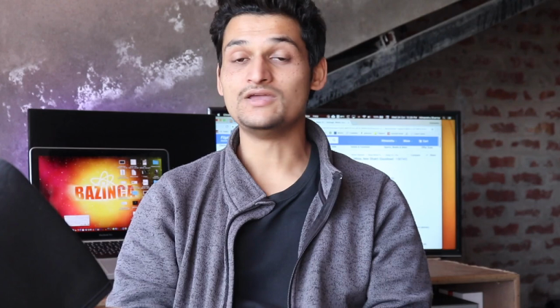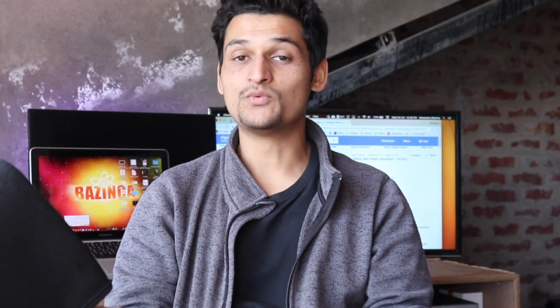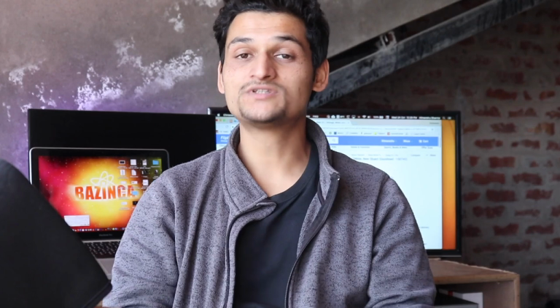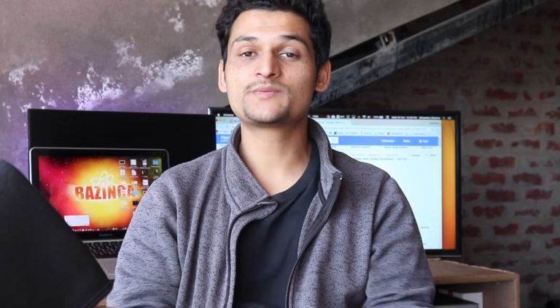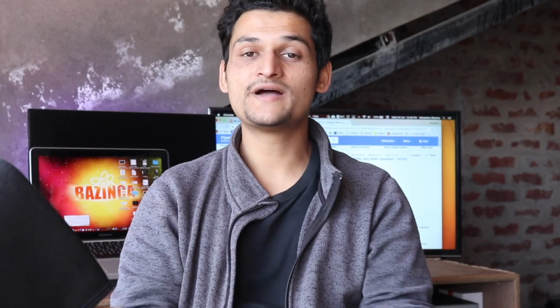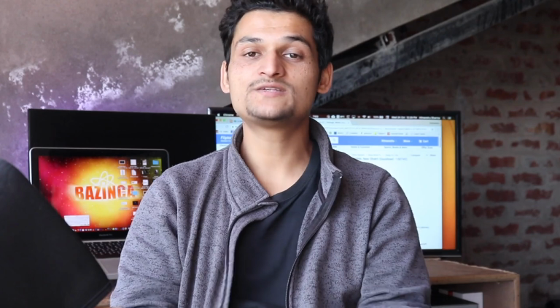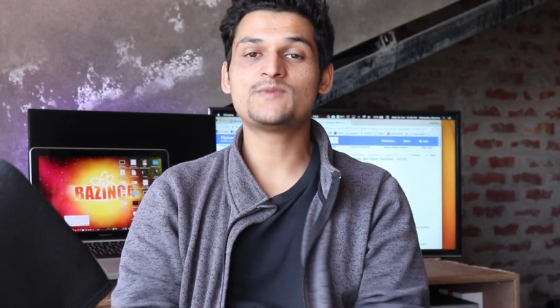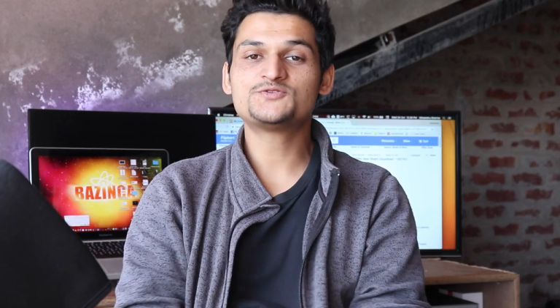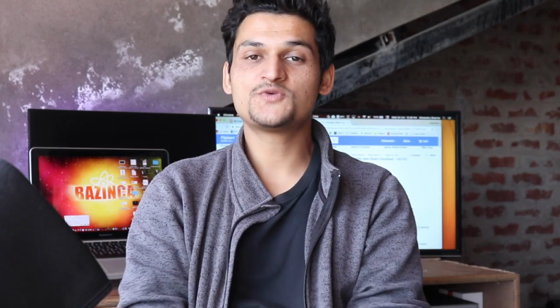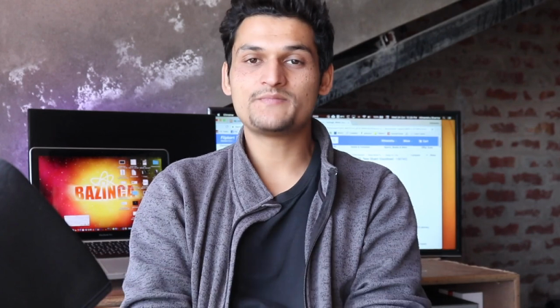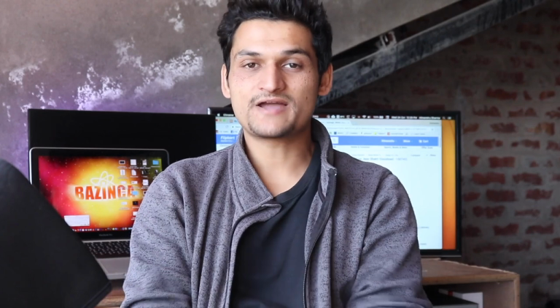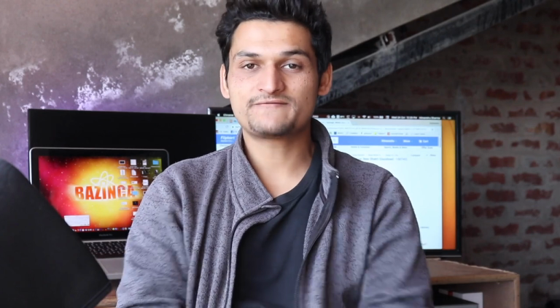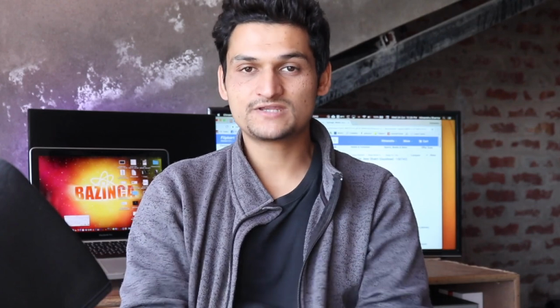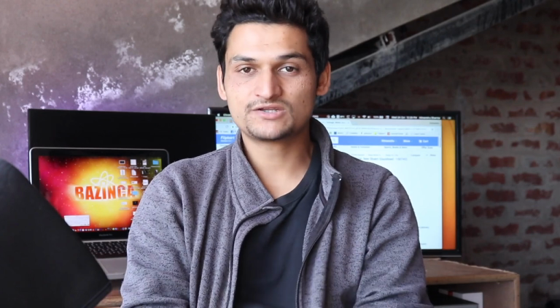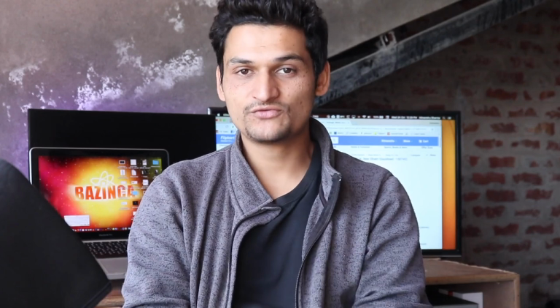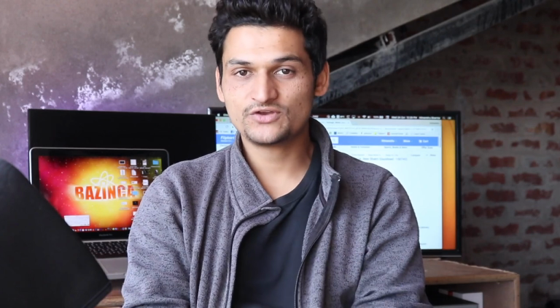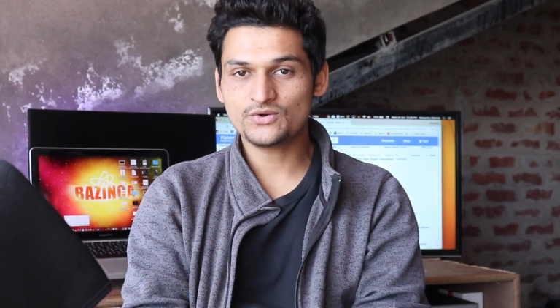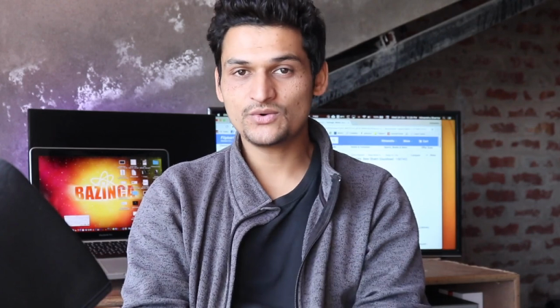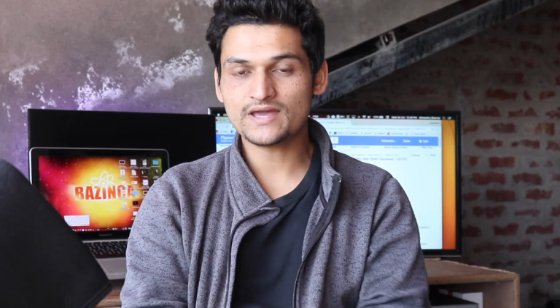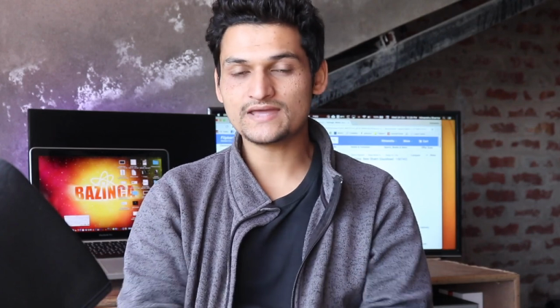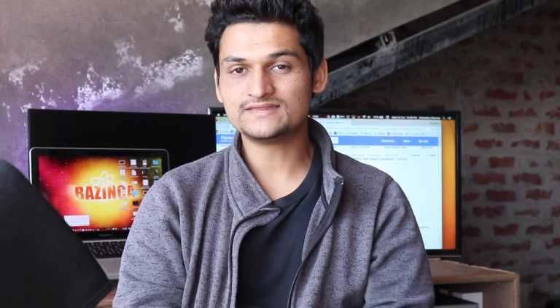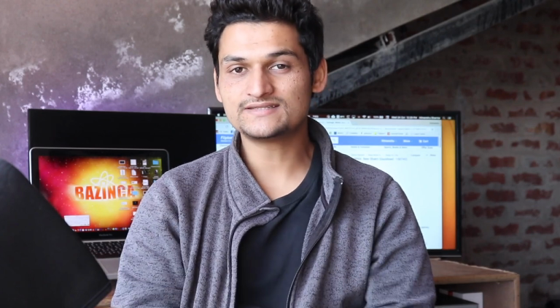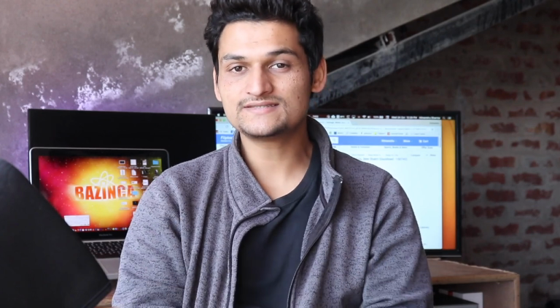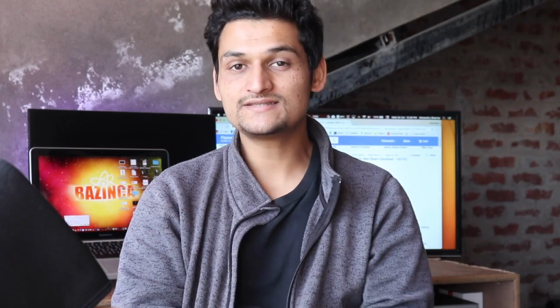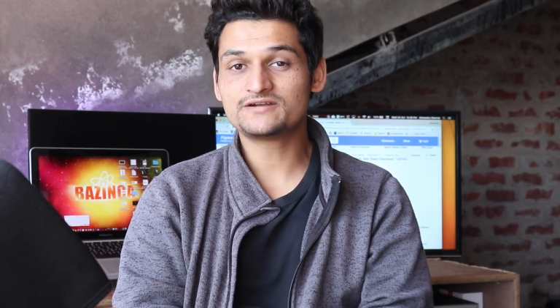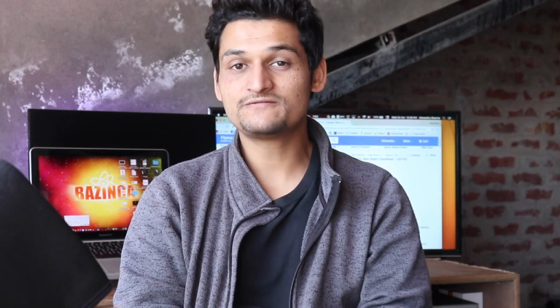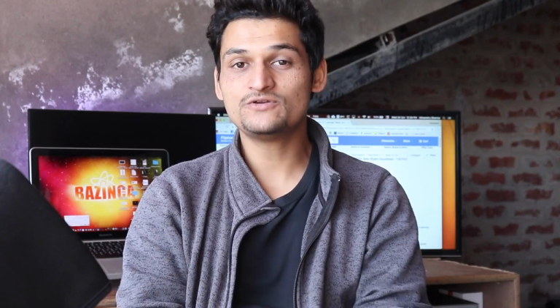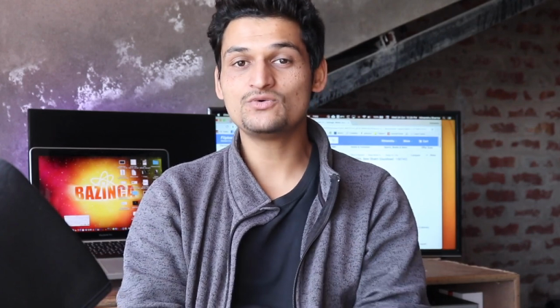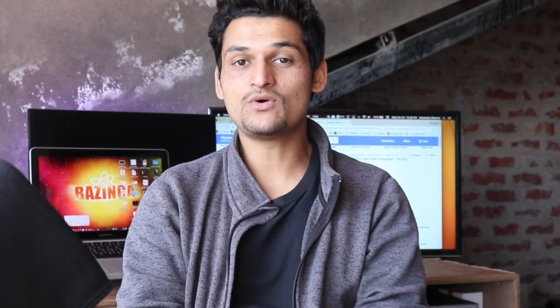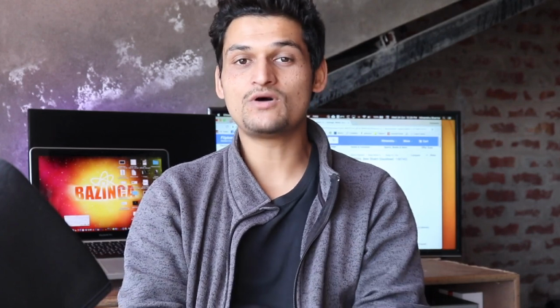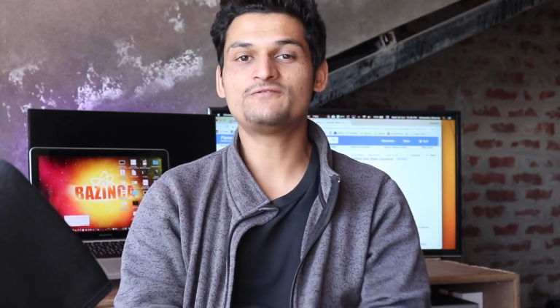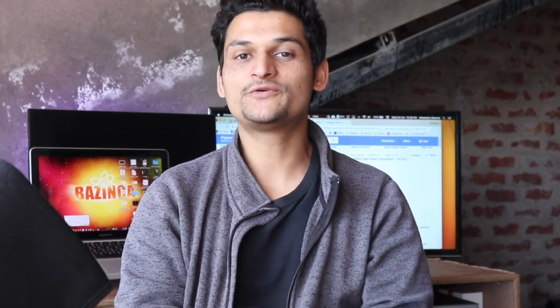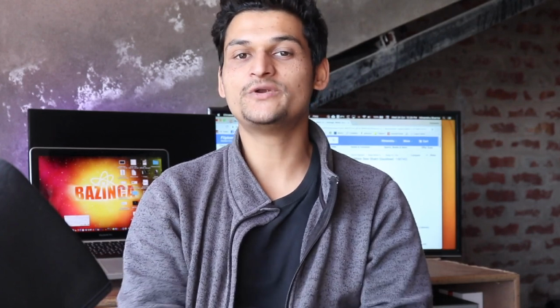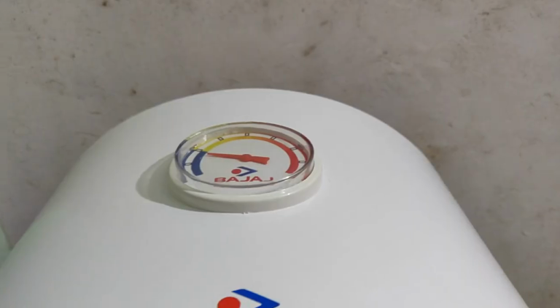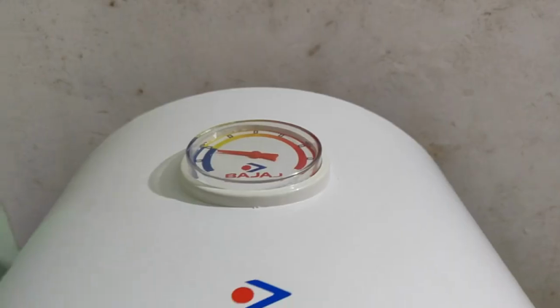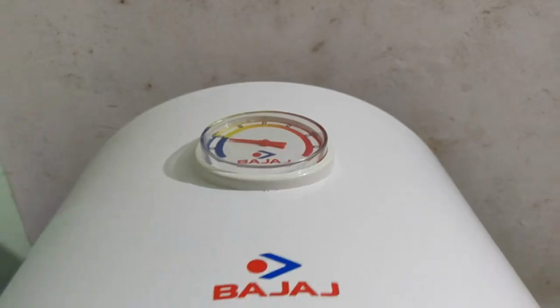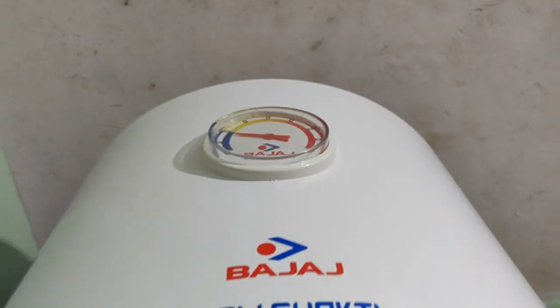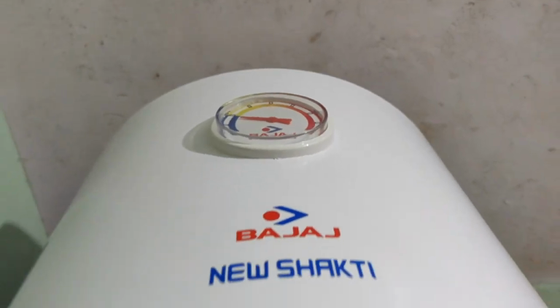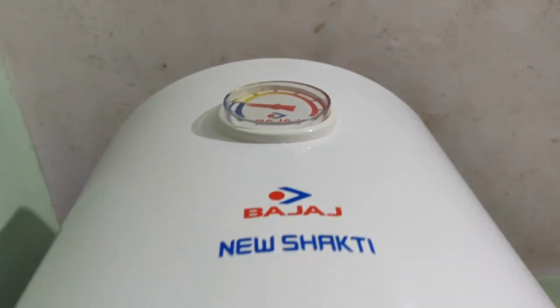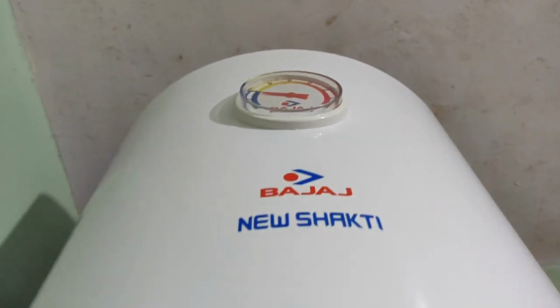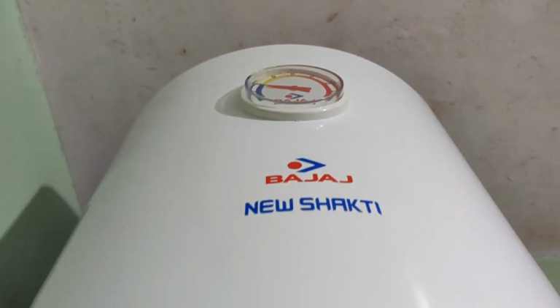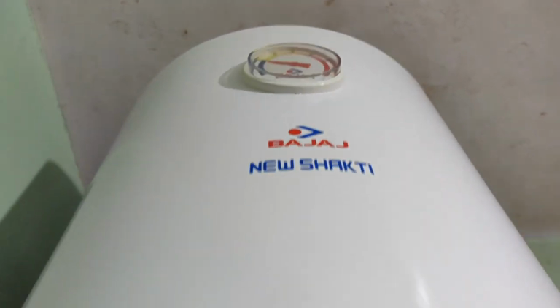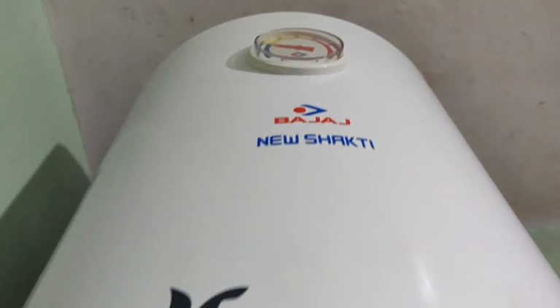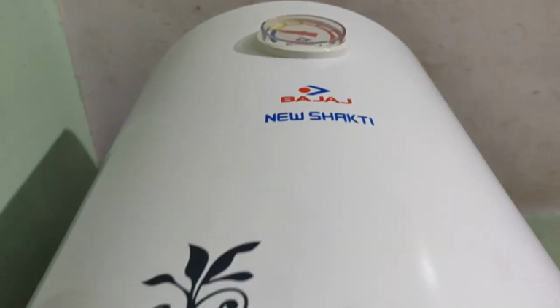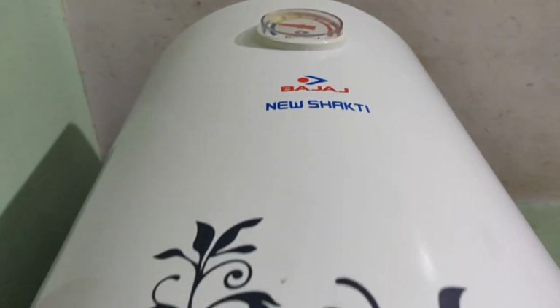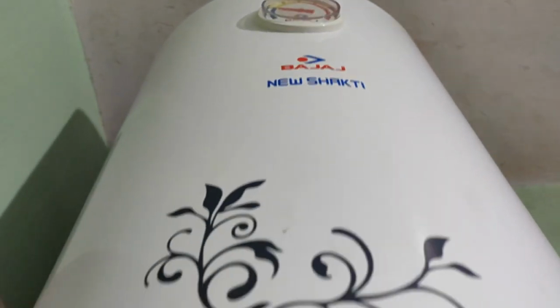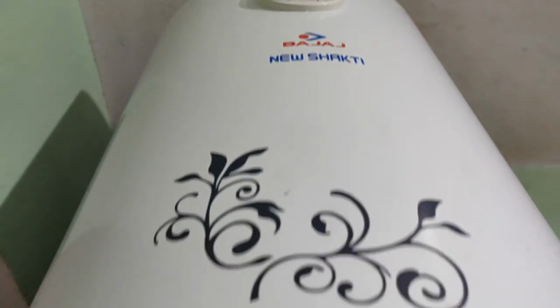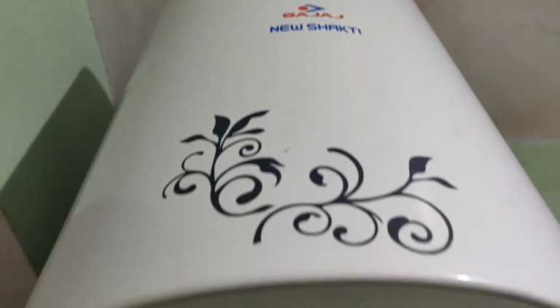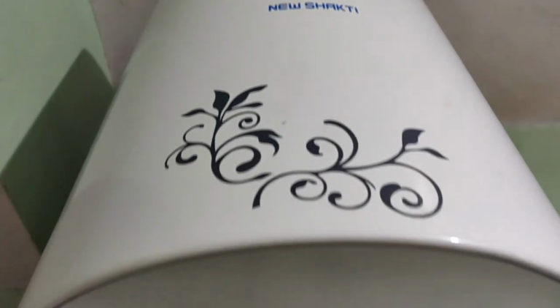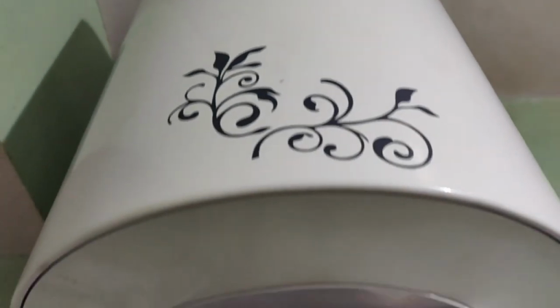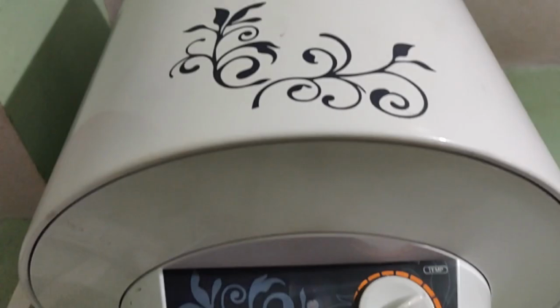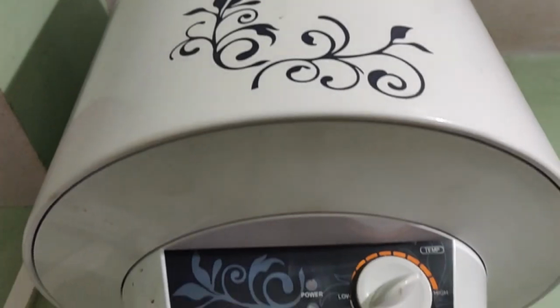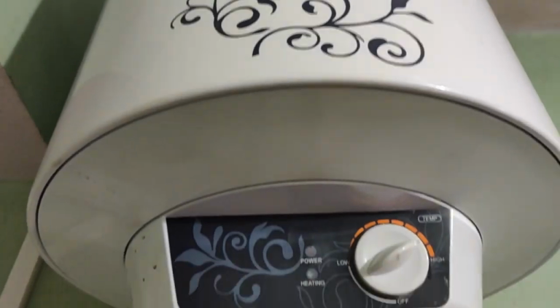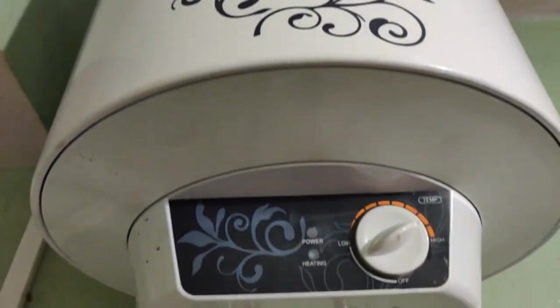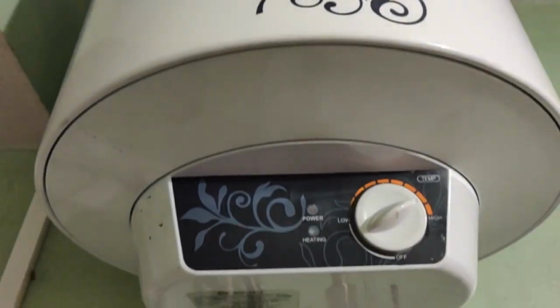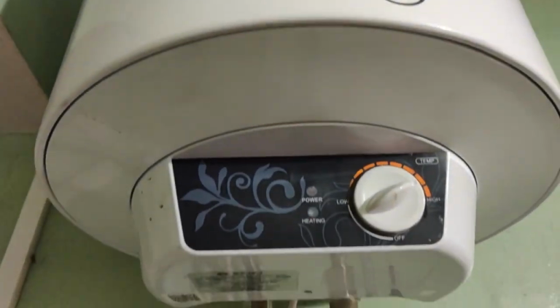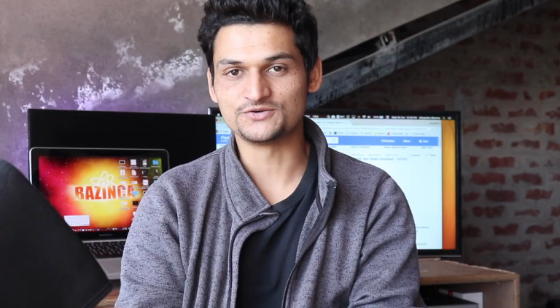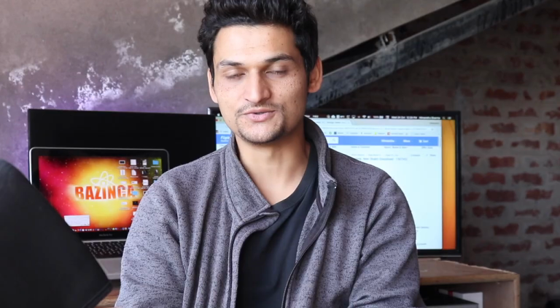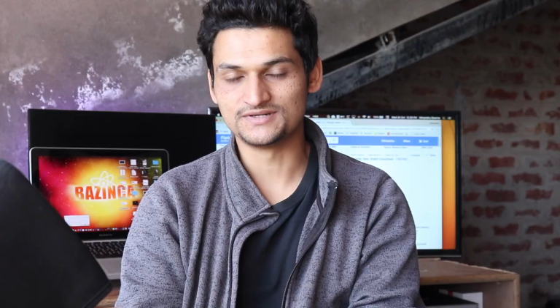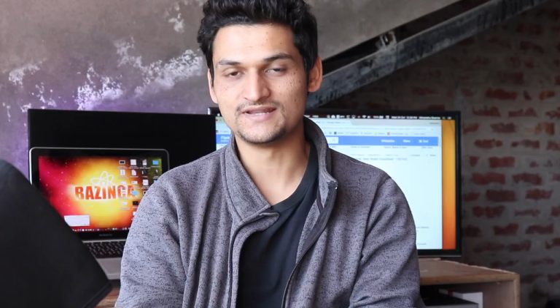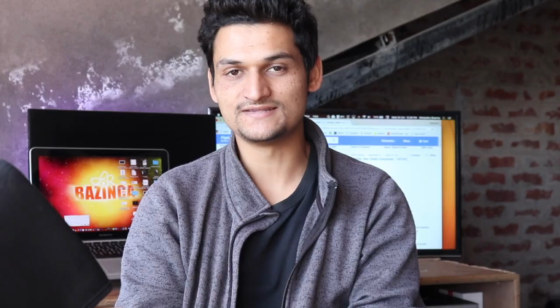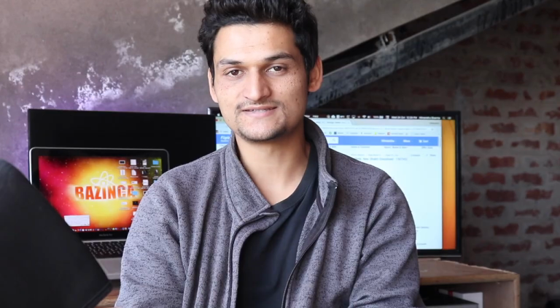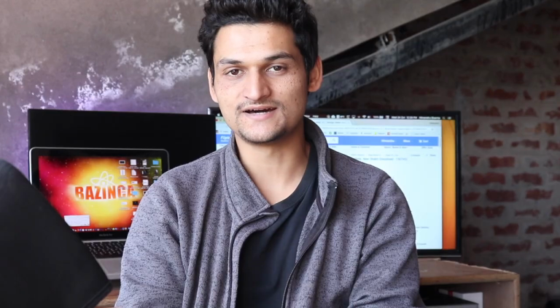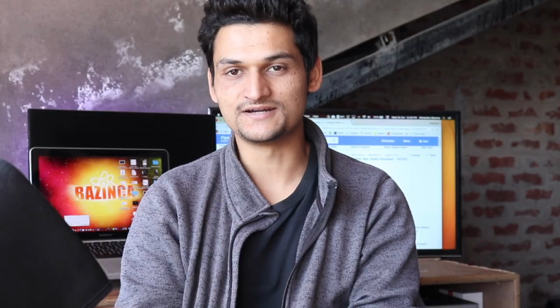Hey, what's up guys, Manchu here back with a new video. This is the review of the 25 litre water geyser from Charge. So let's start.